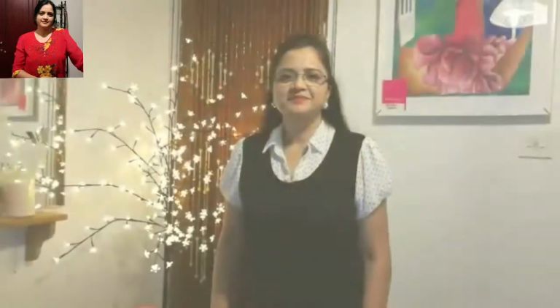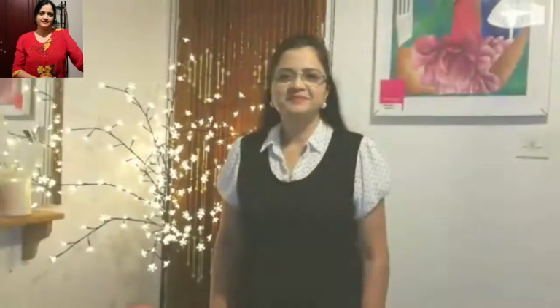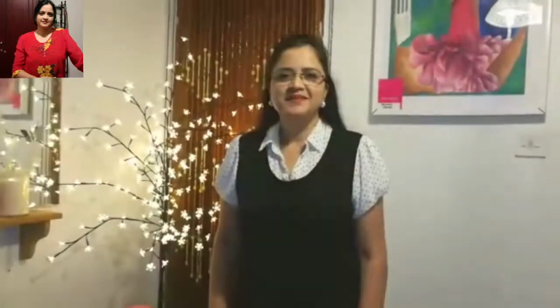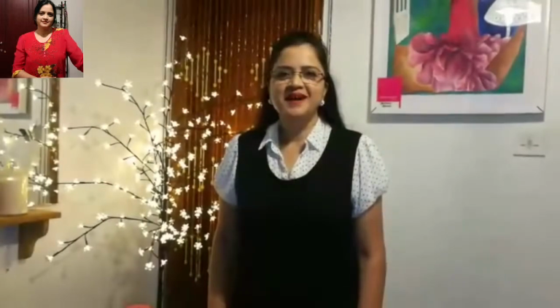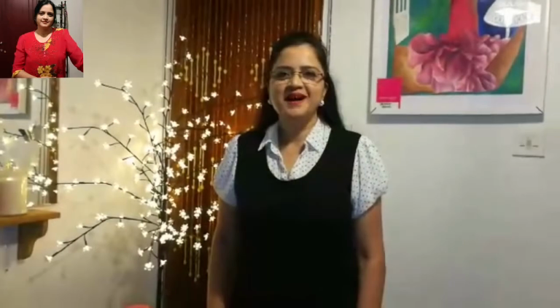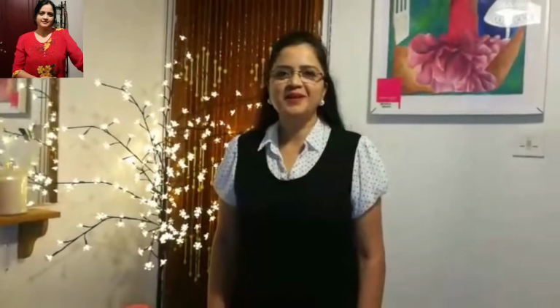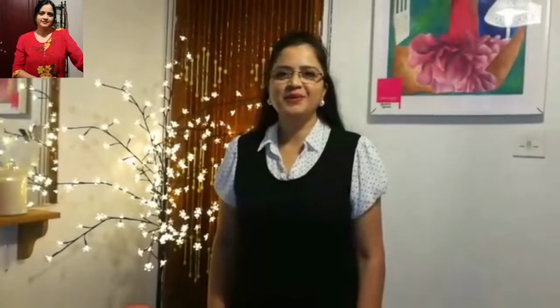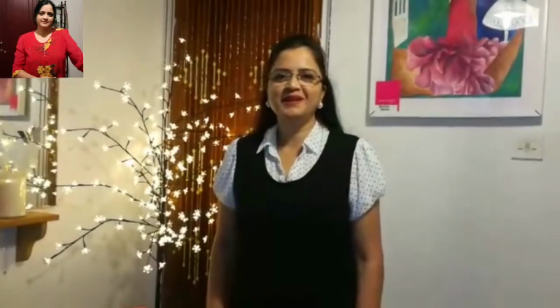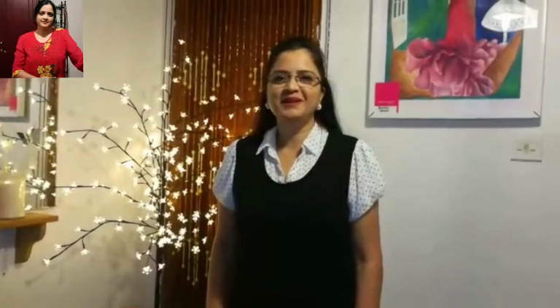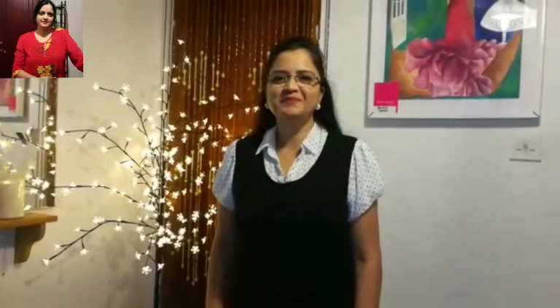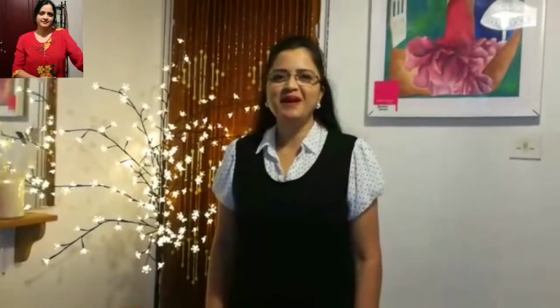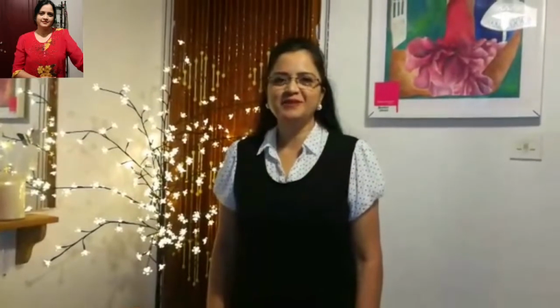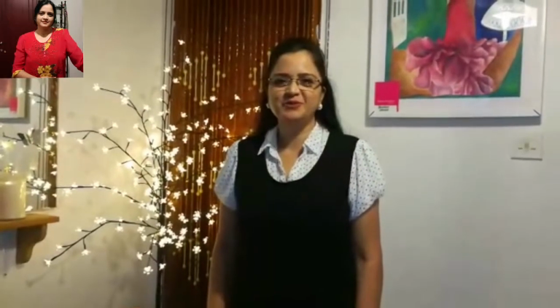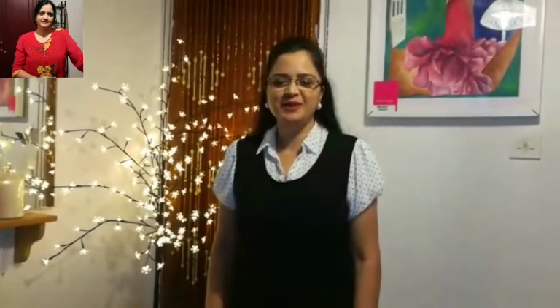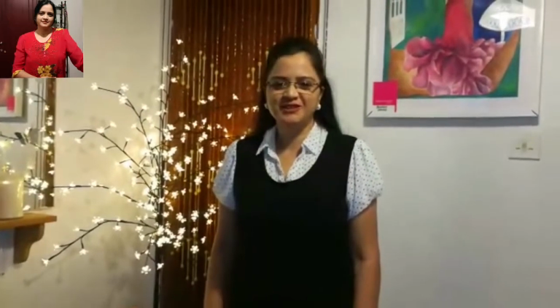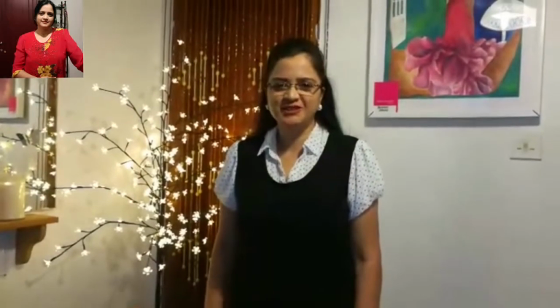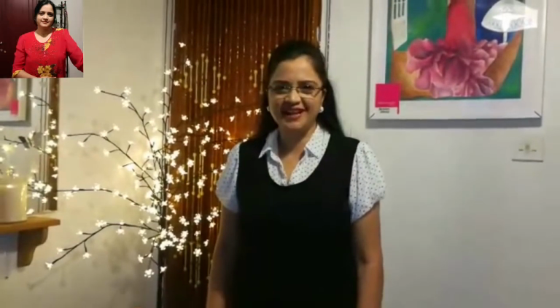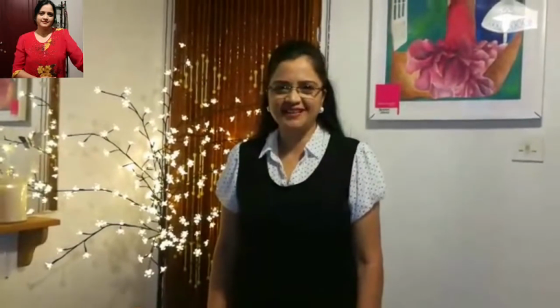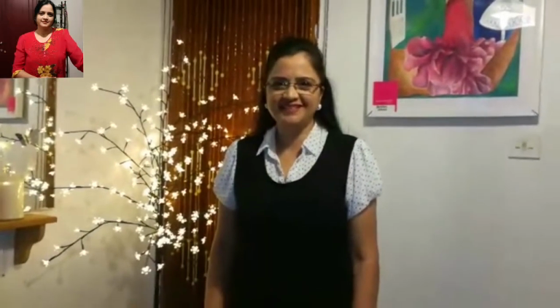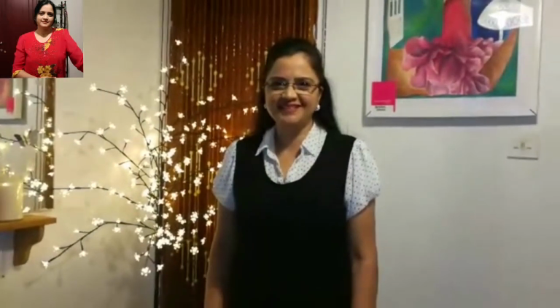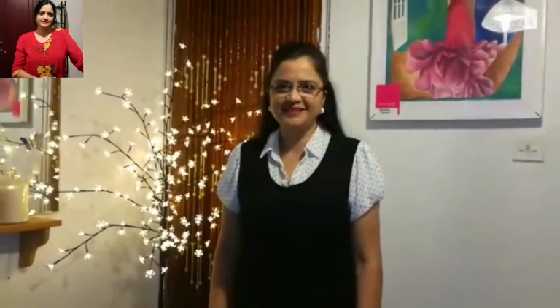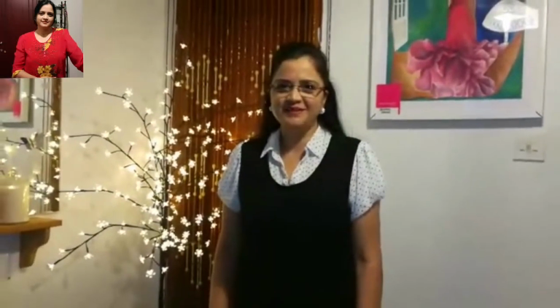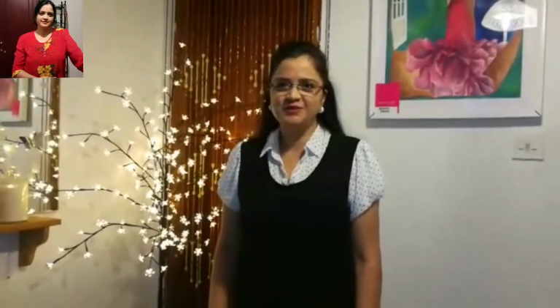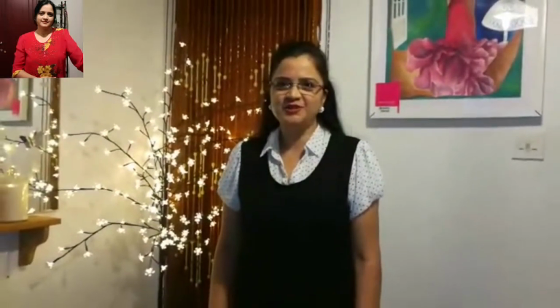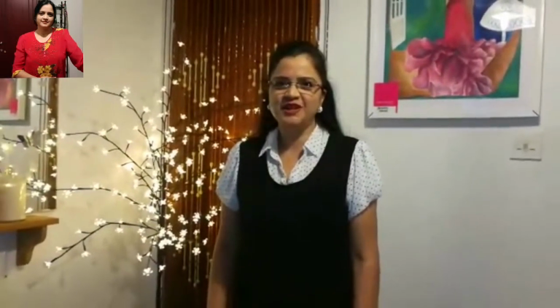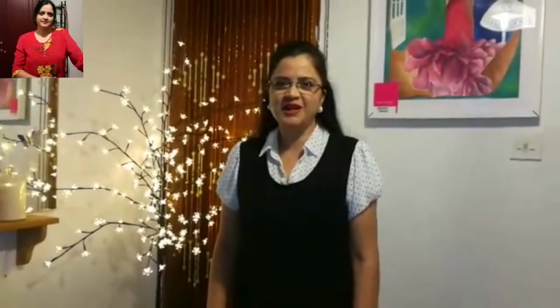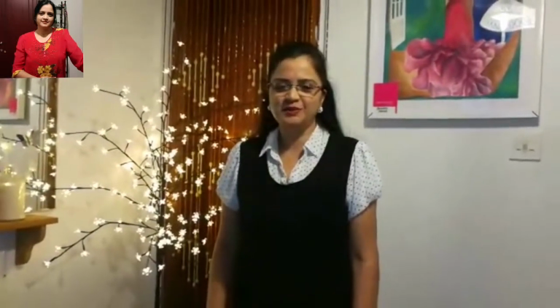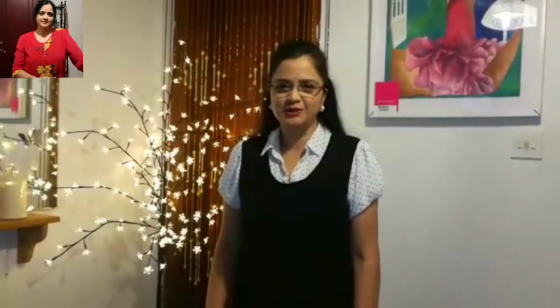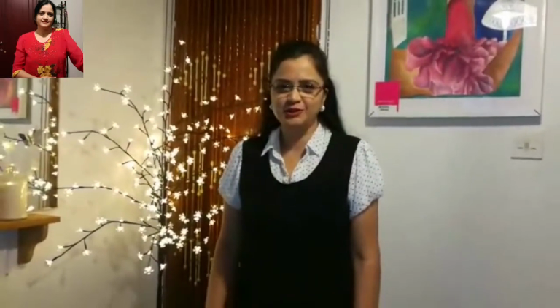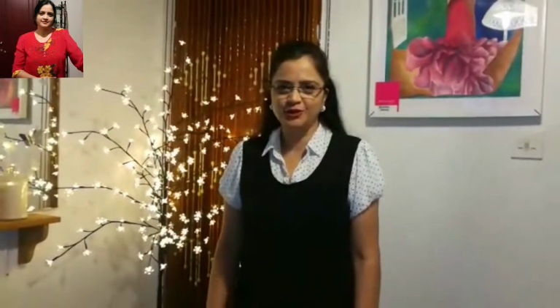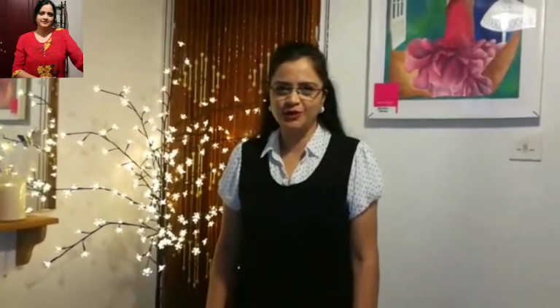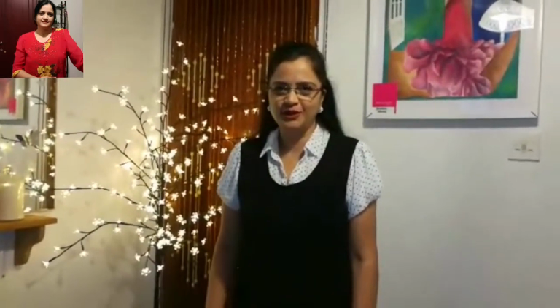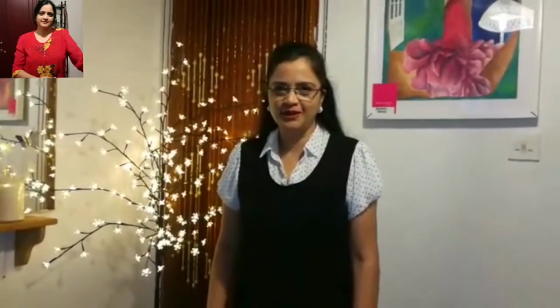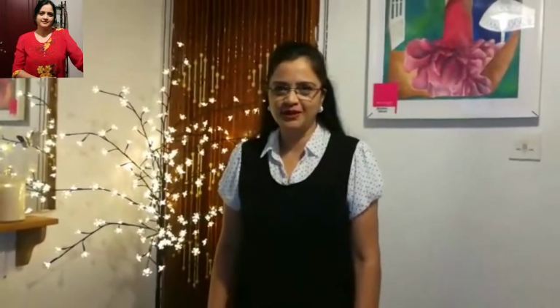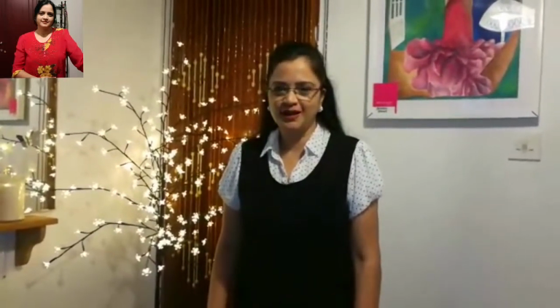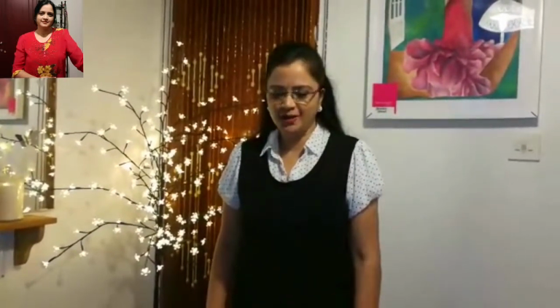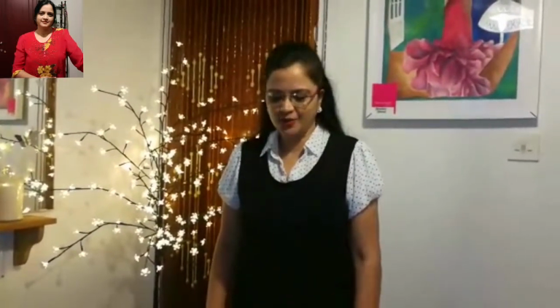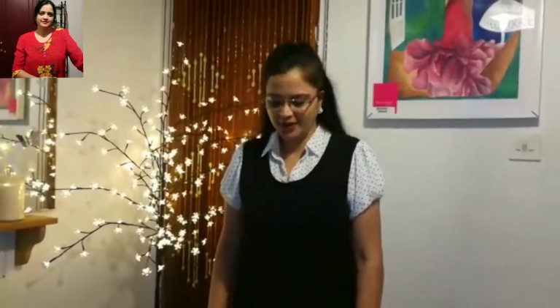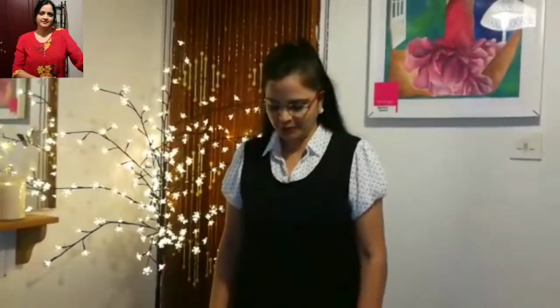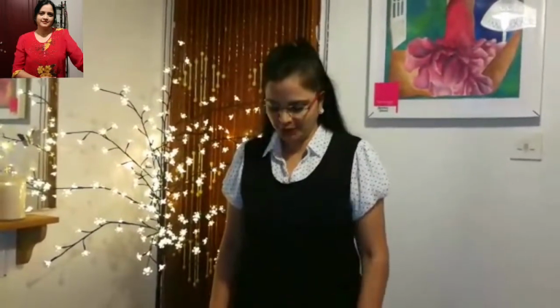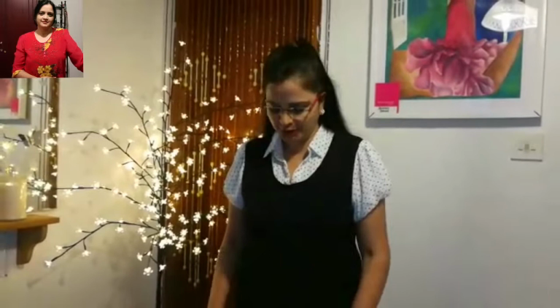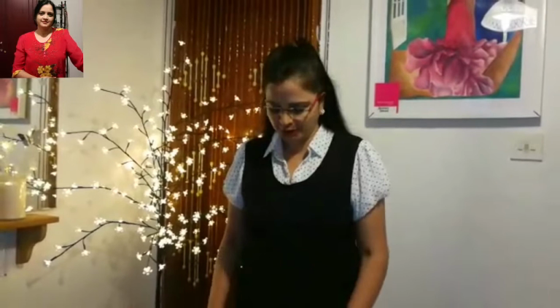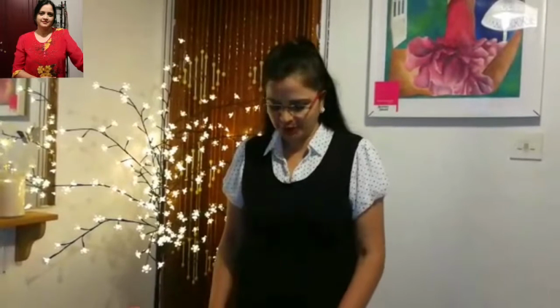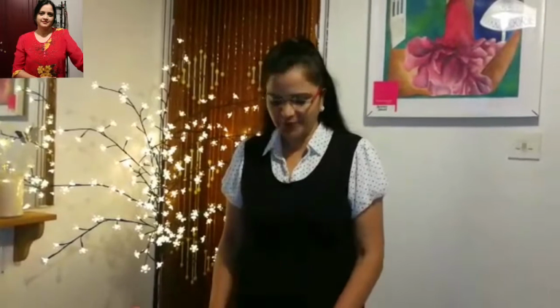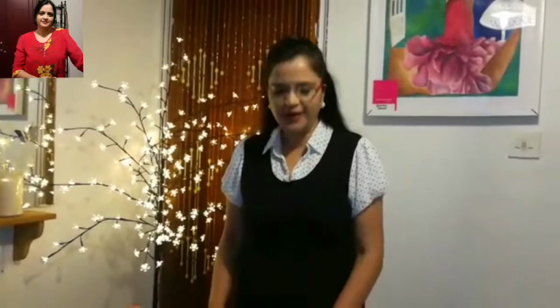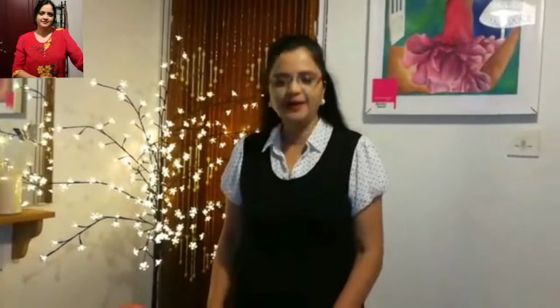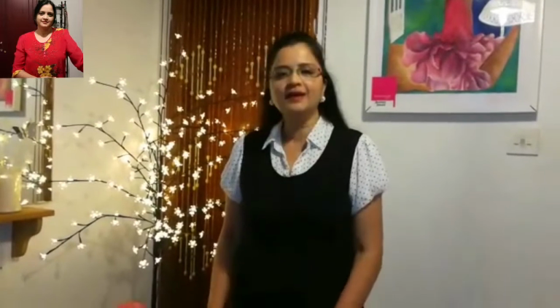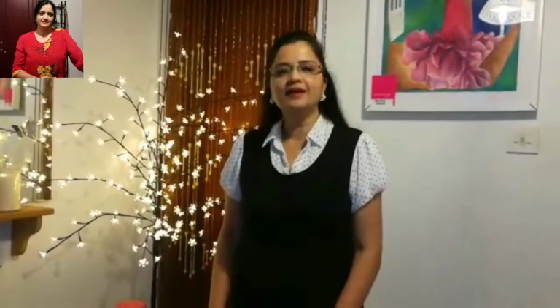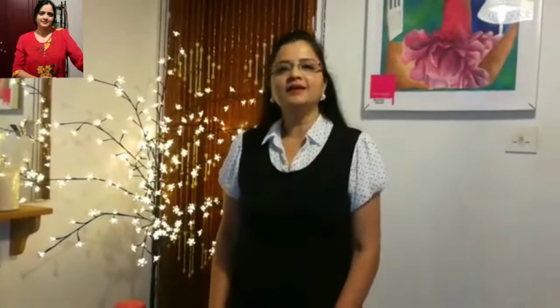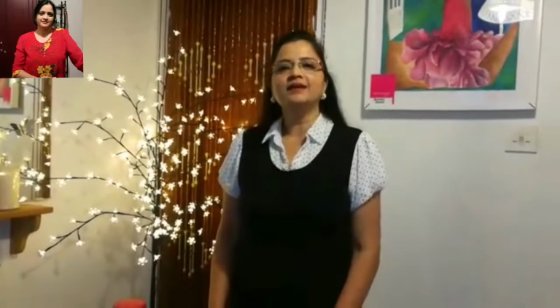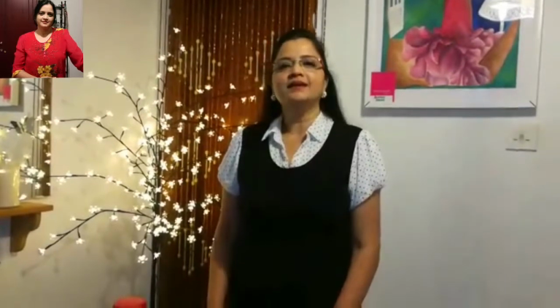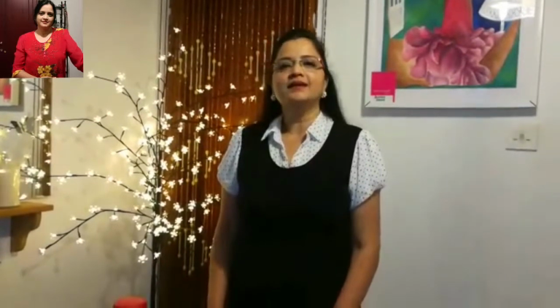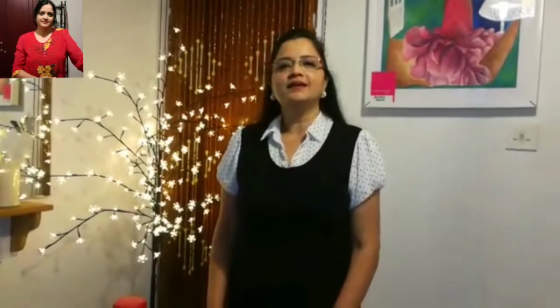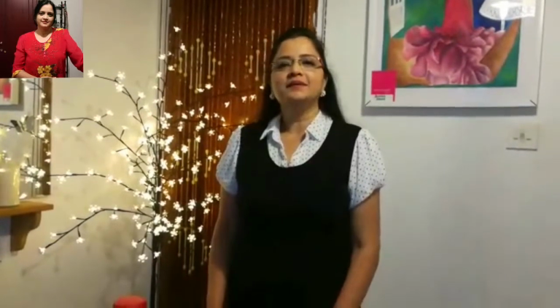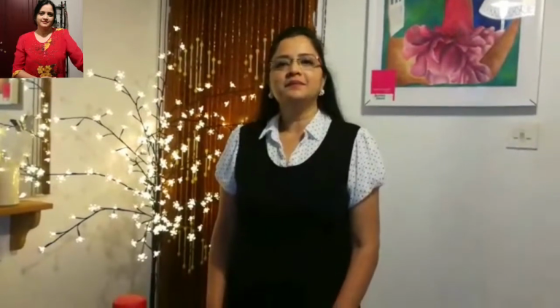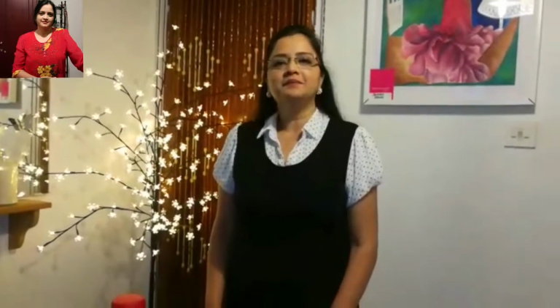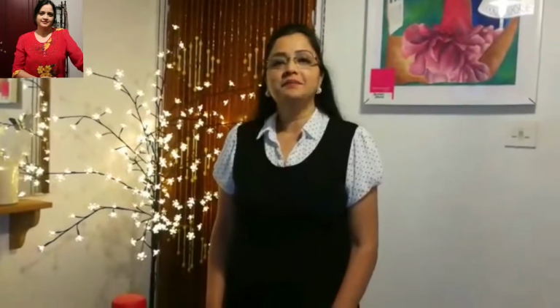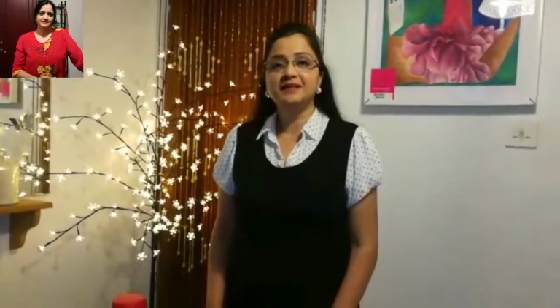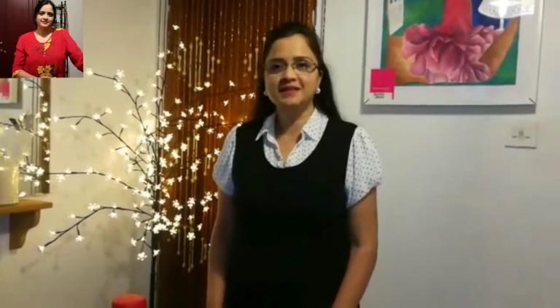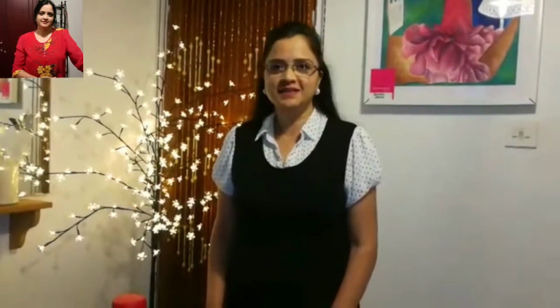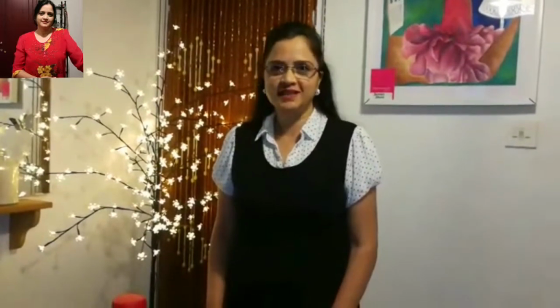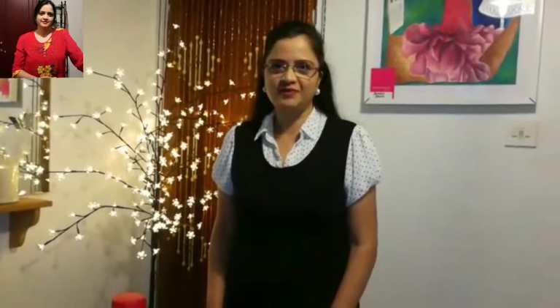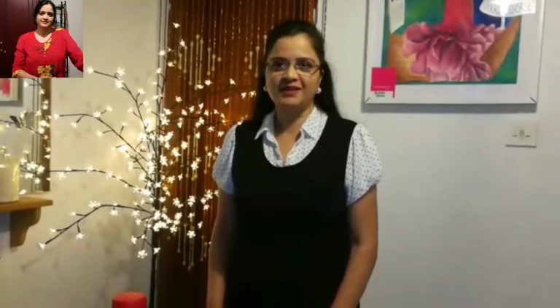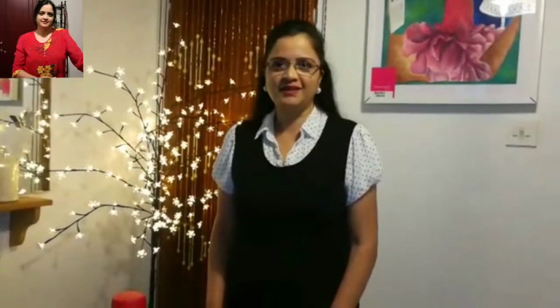Hi, welcome back to my channel. Today I will show you how I am going to prepare mutton gravy.